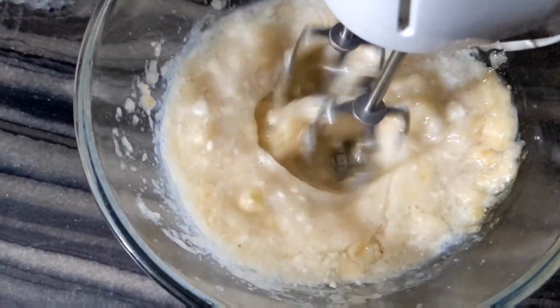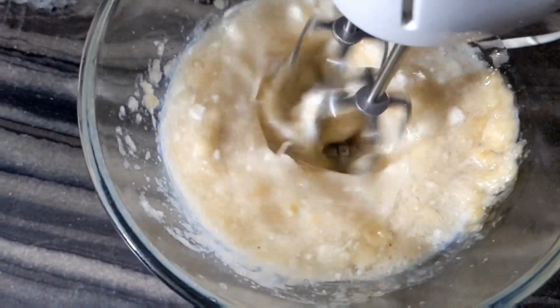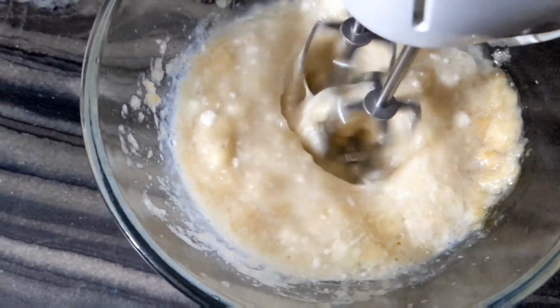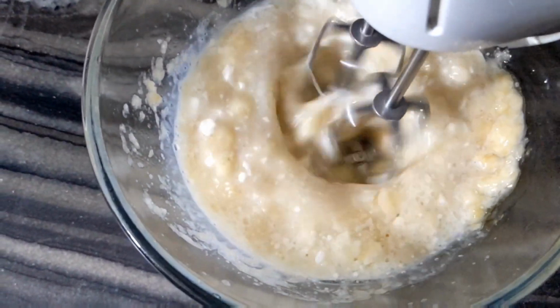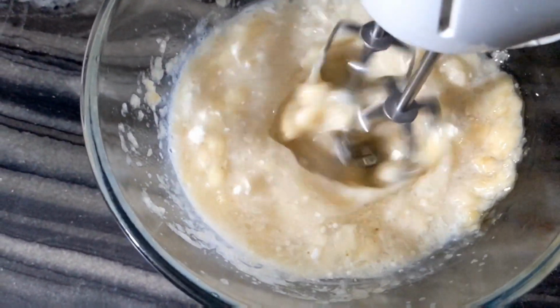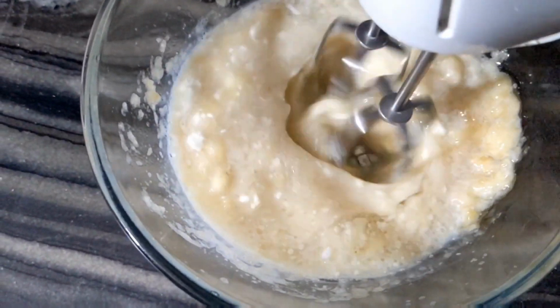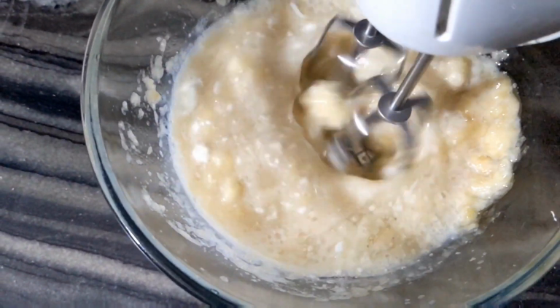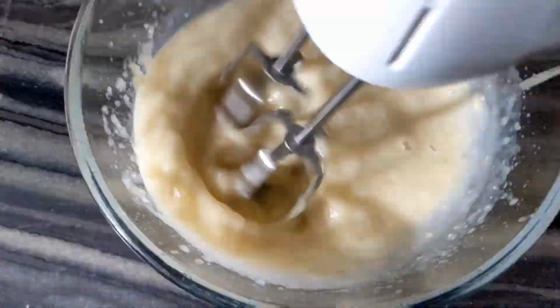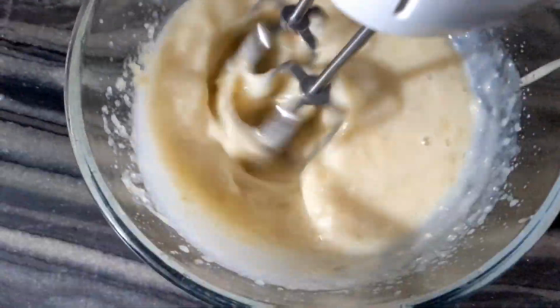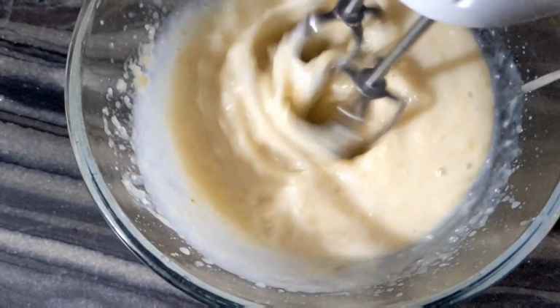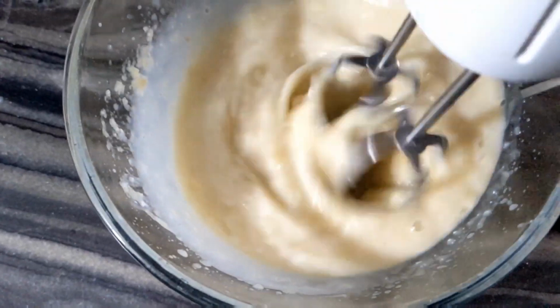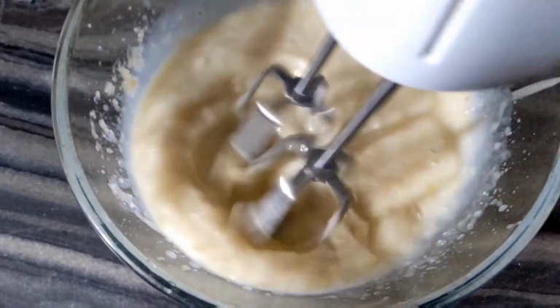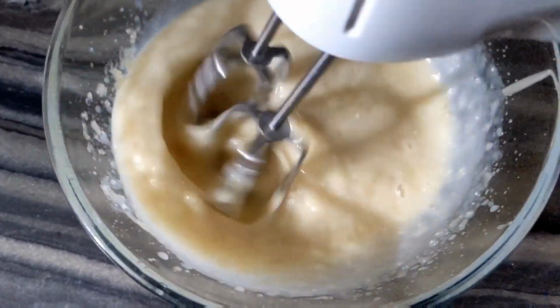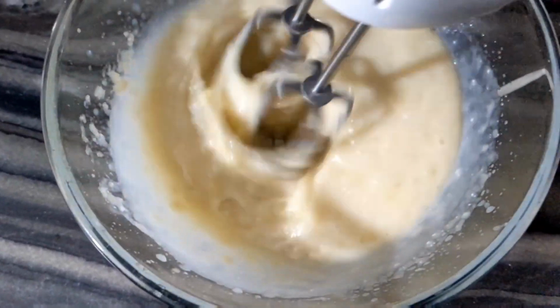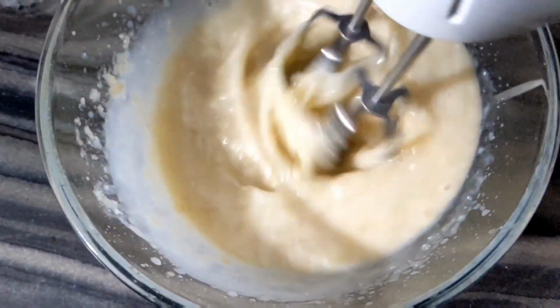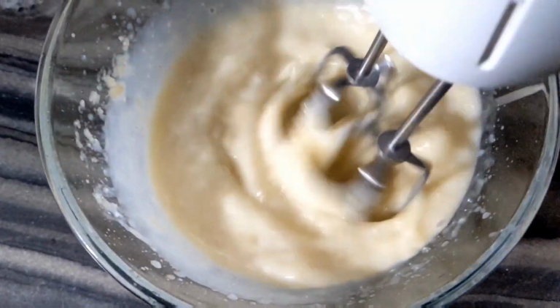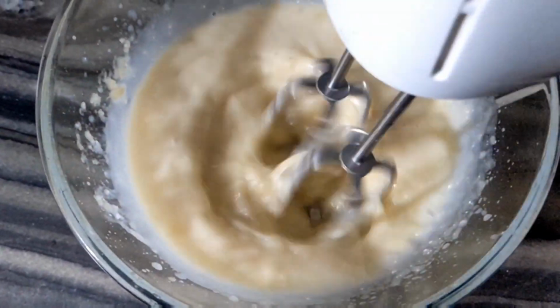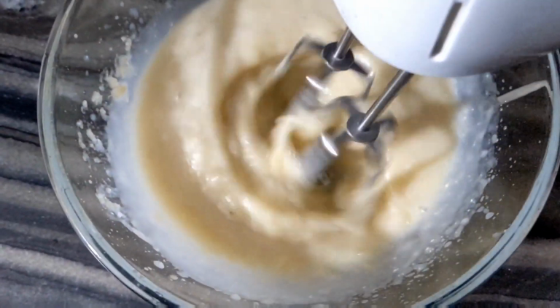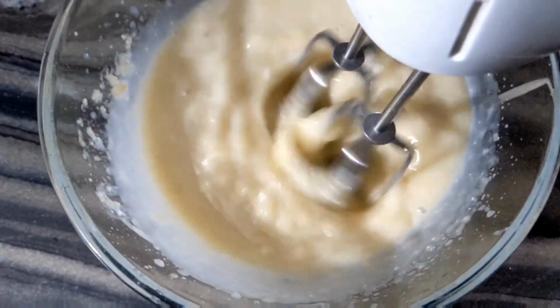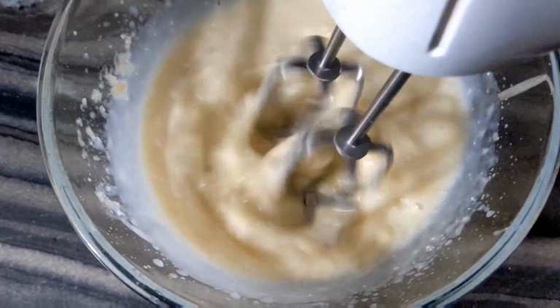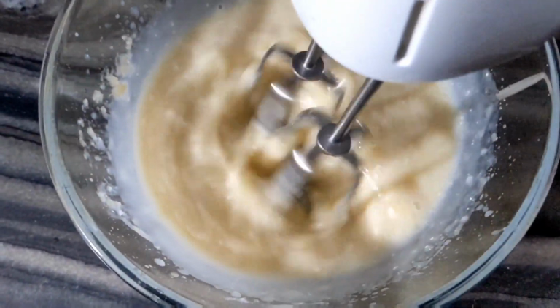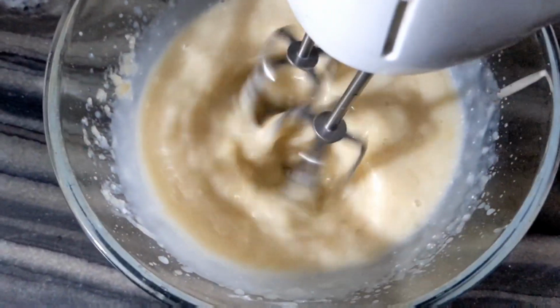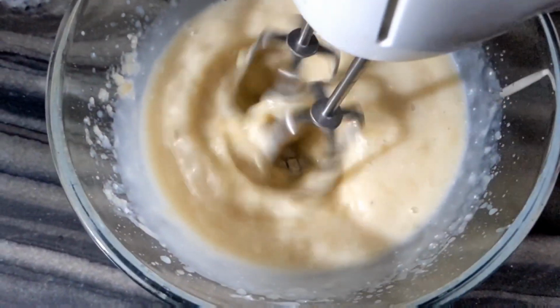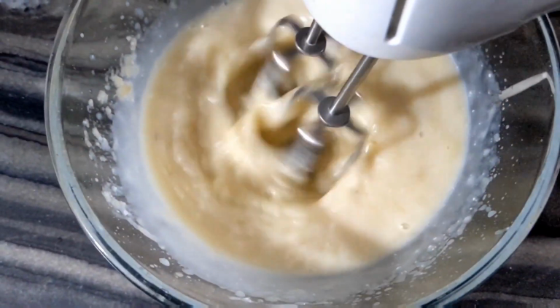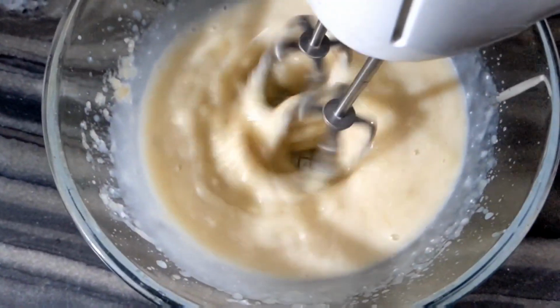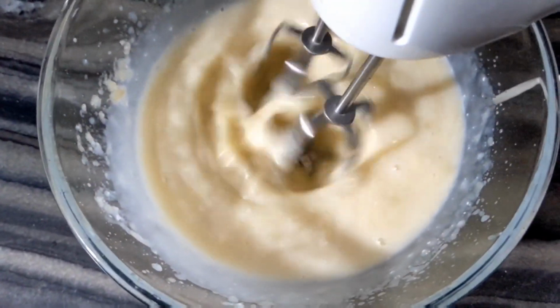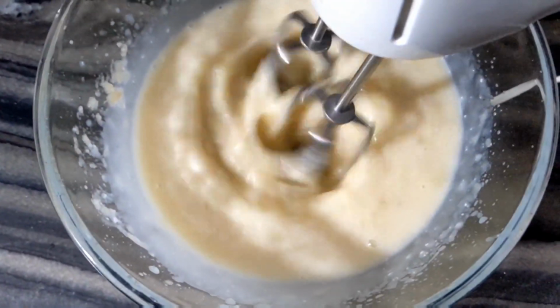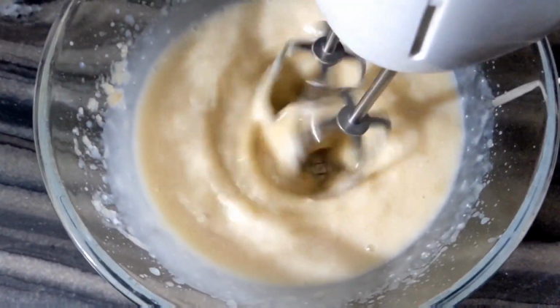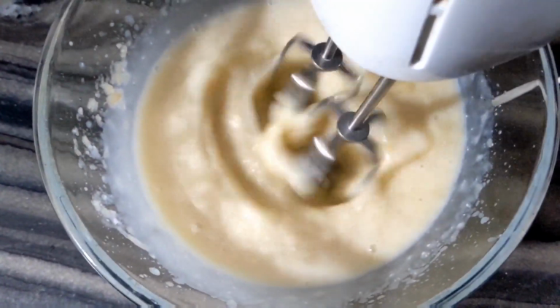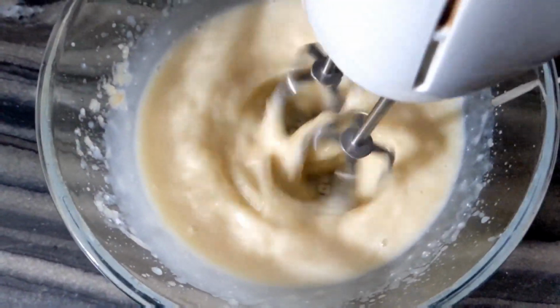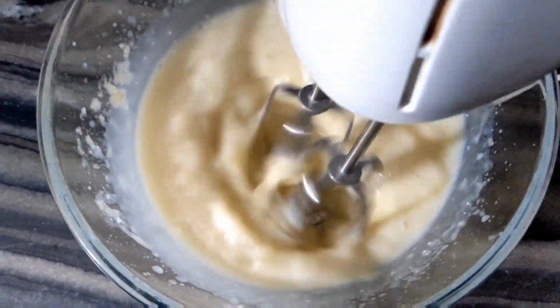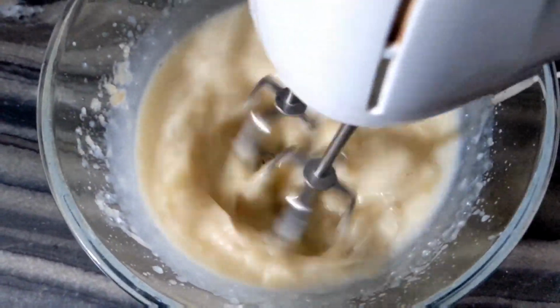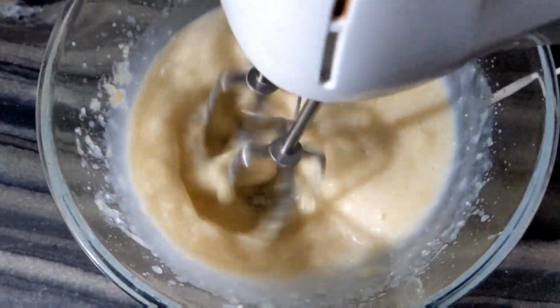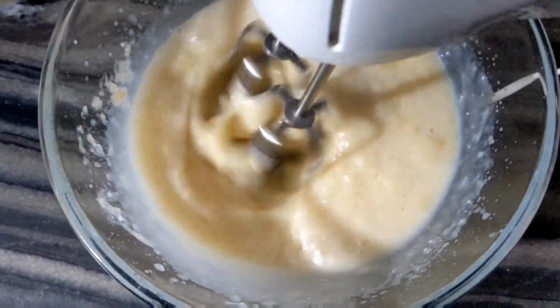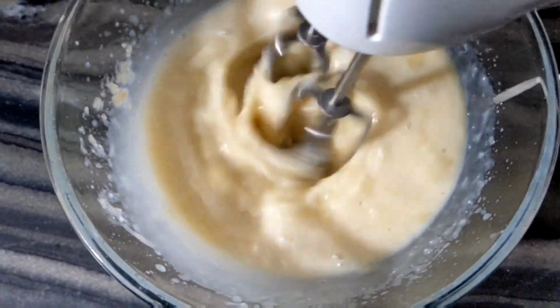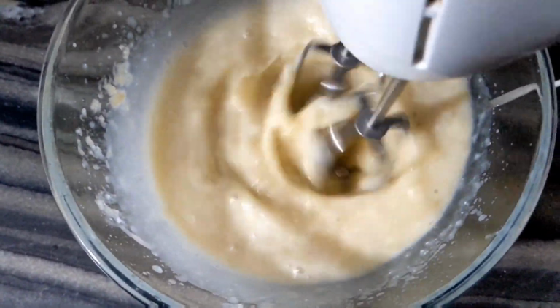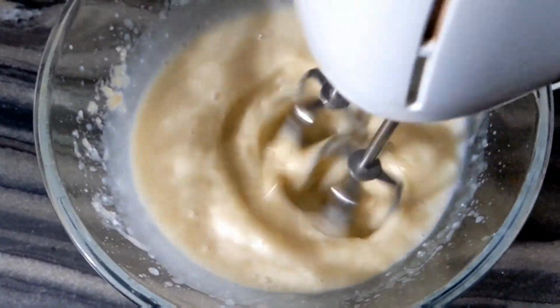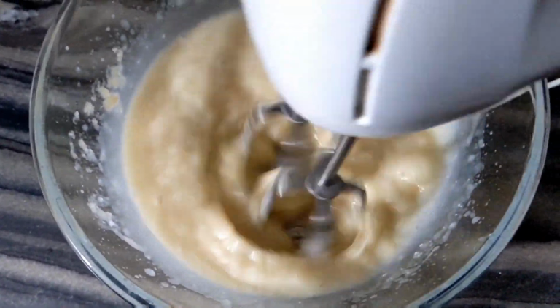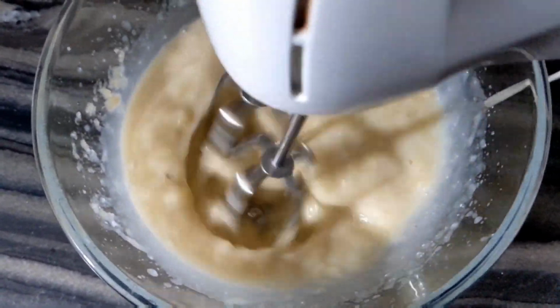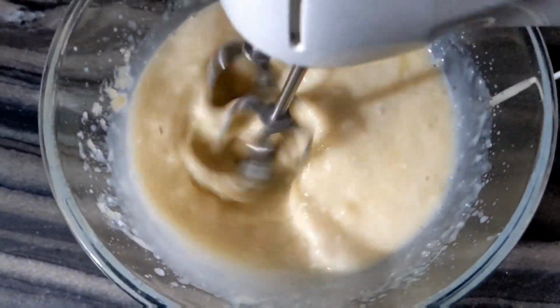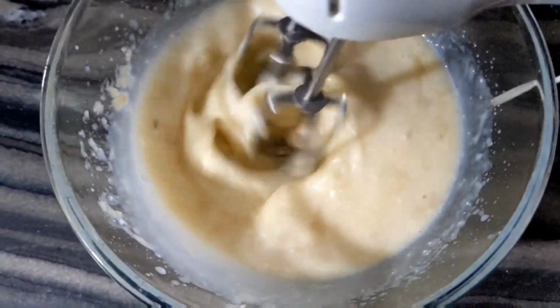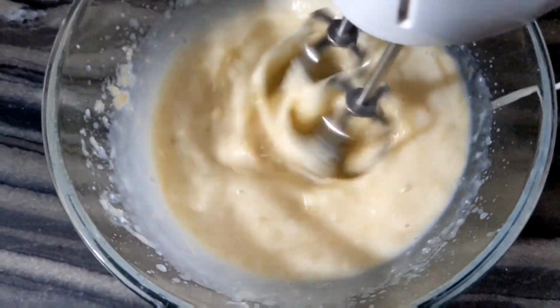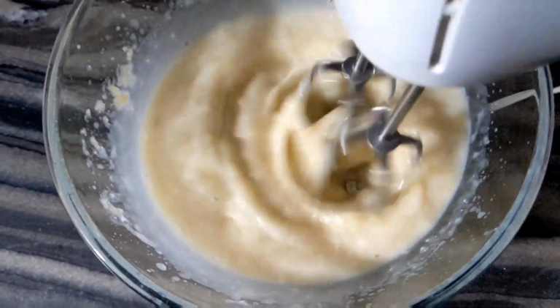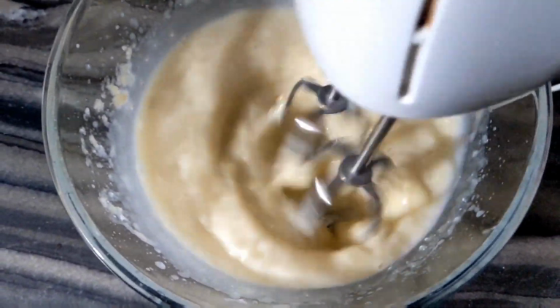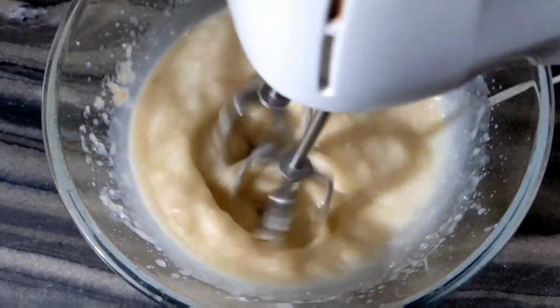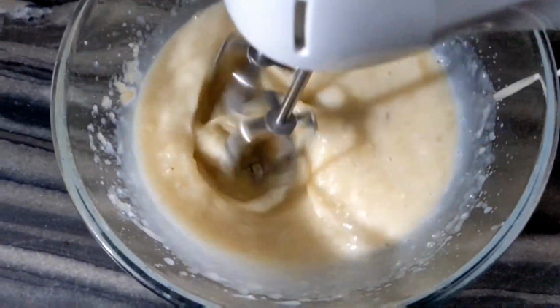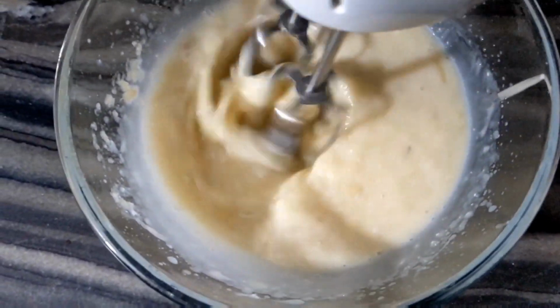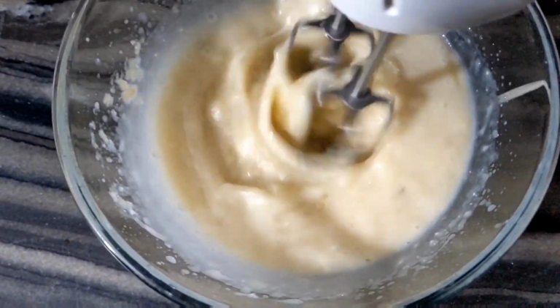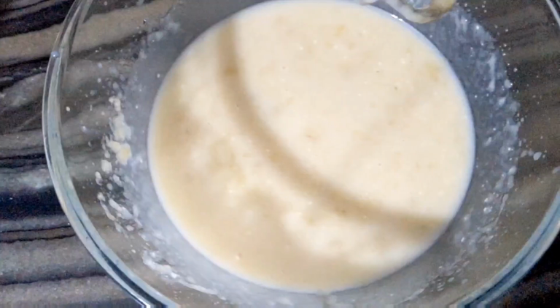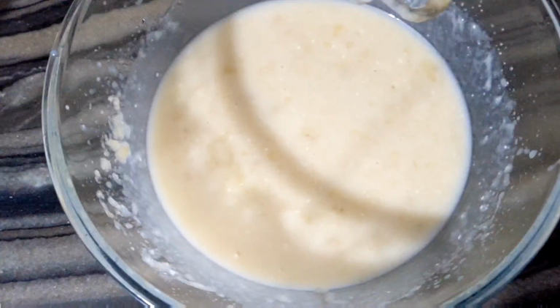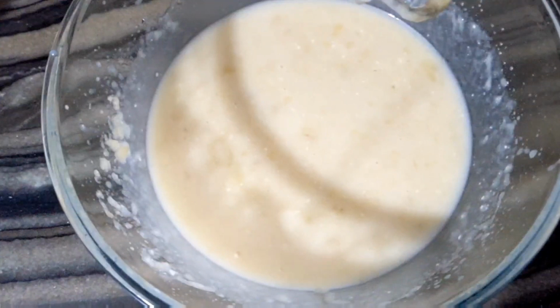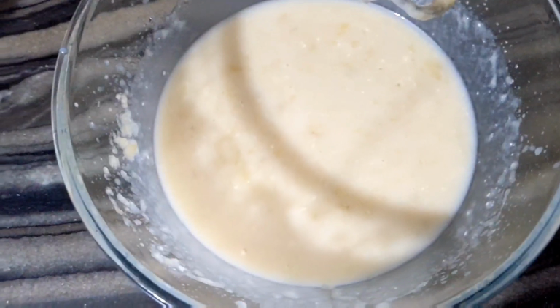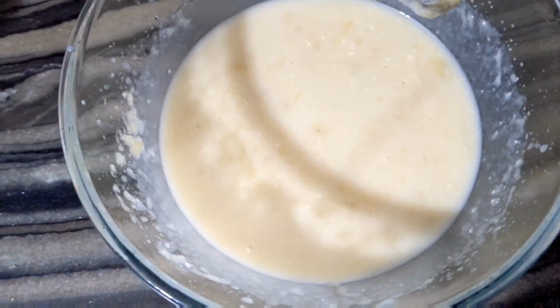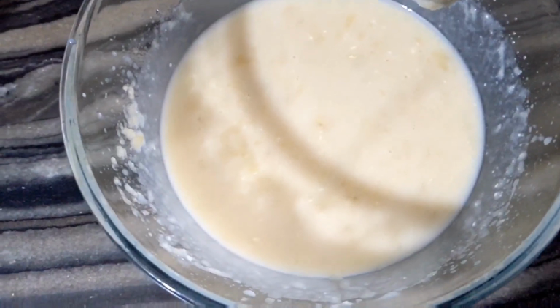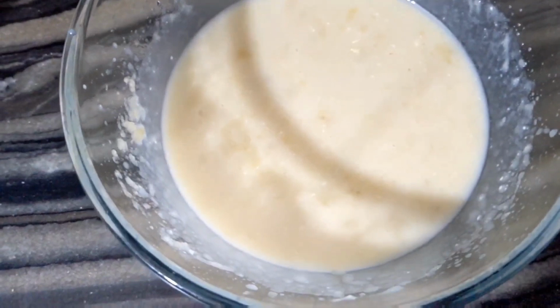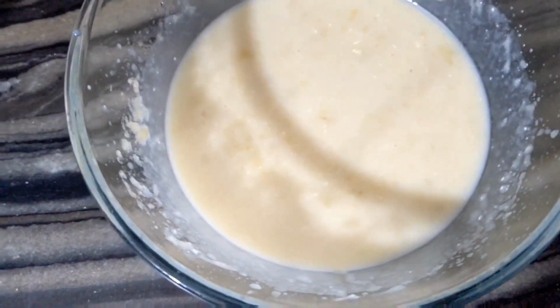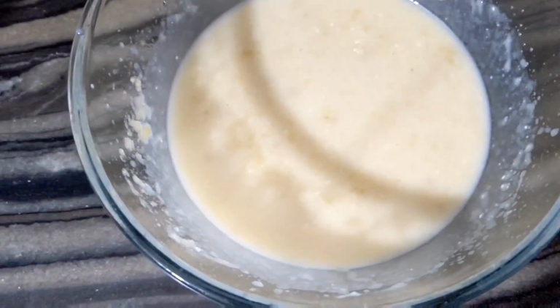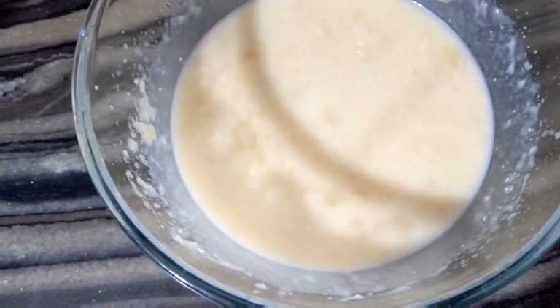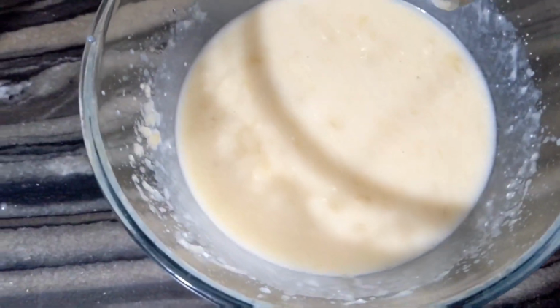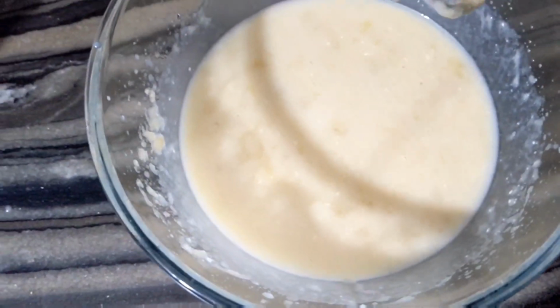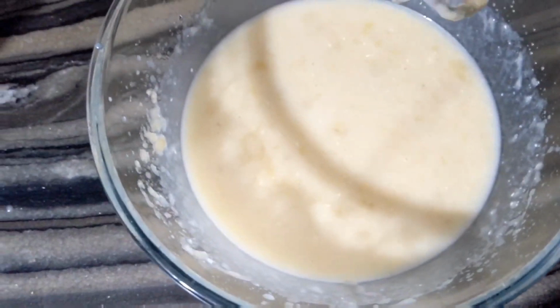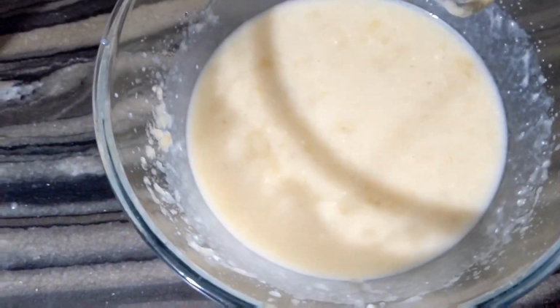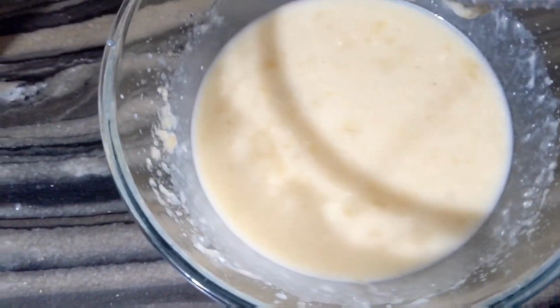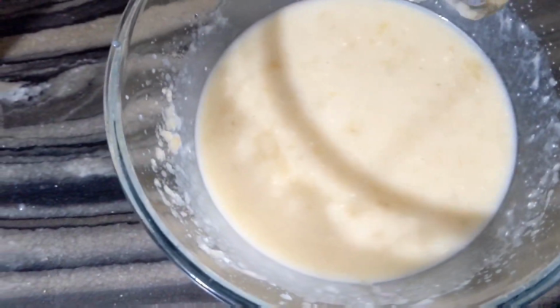We will mix it in hand-mixers. Now our mixture is ready.